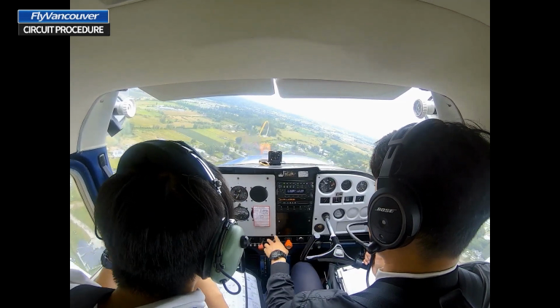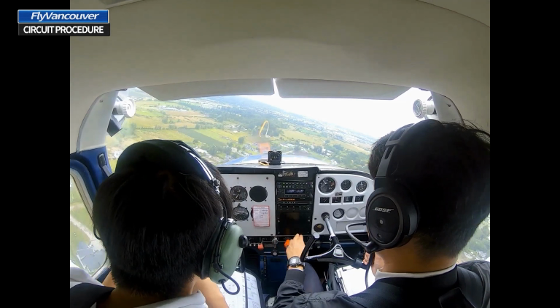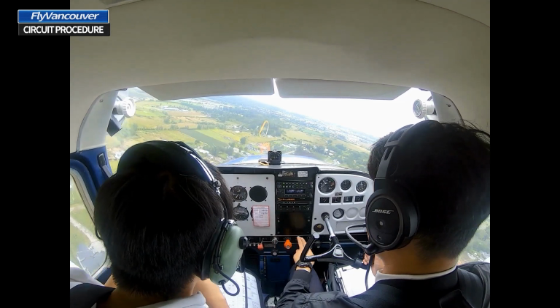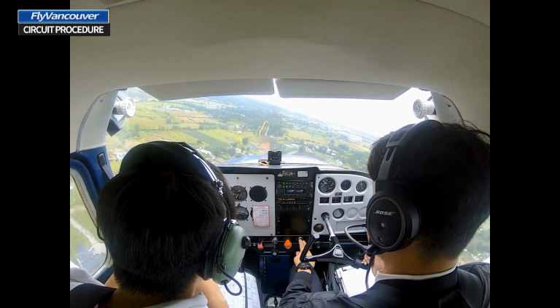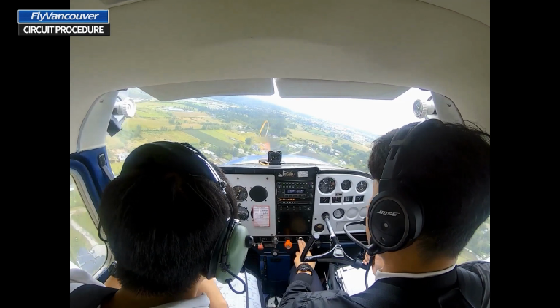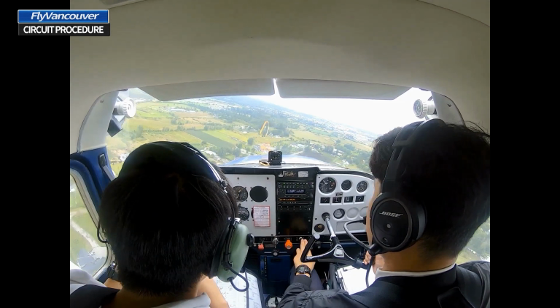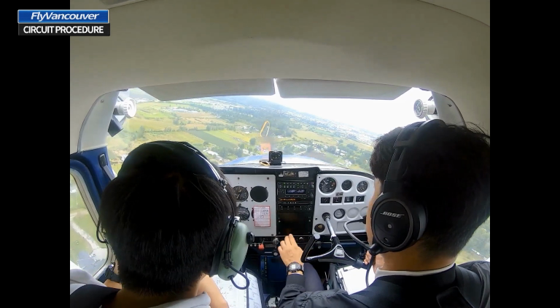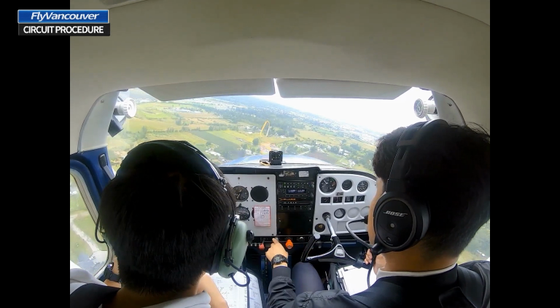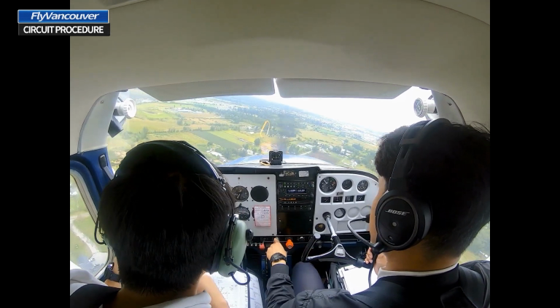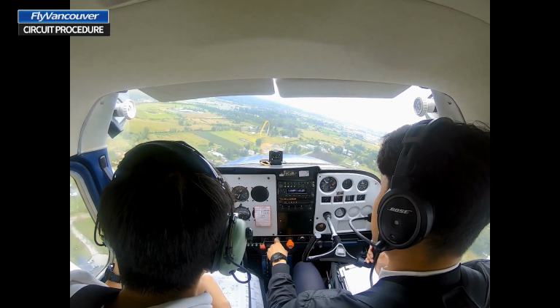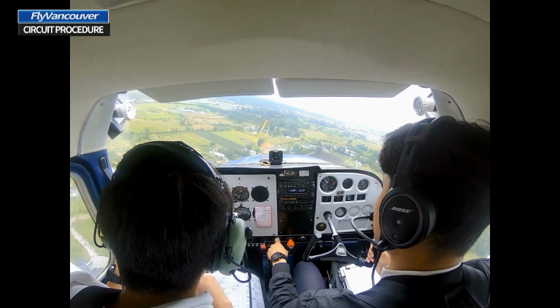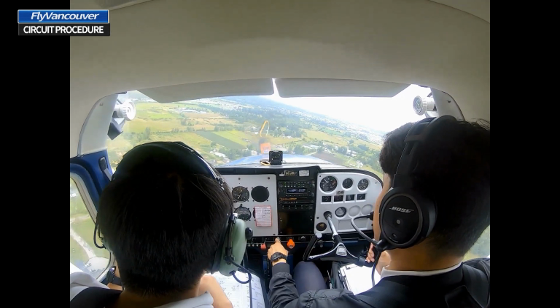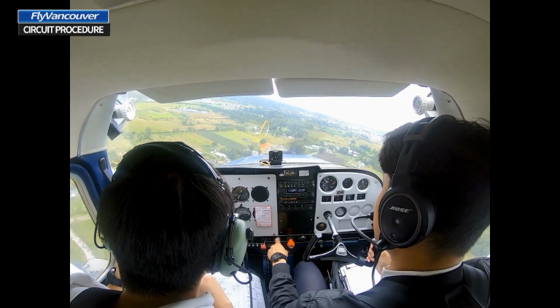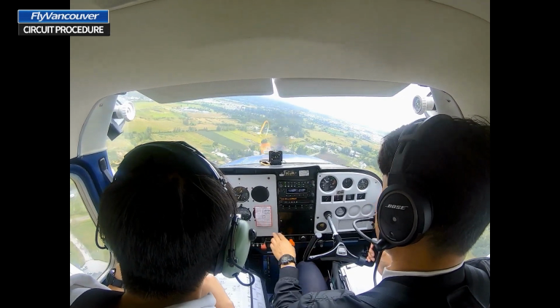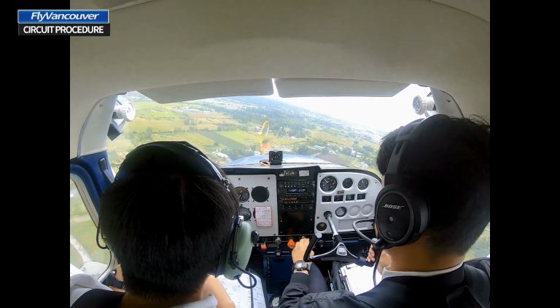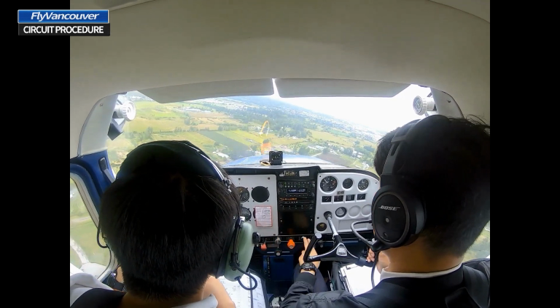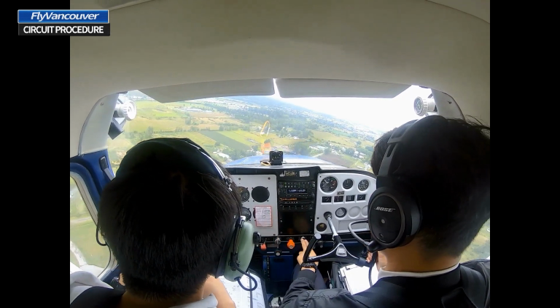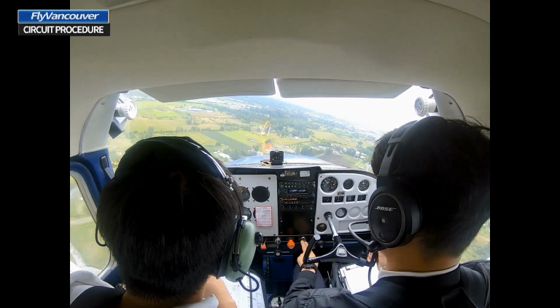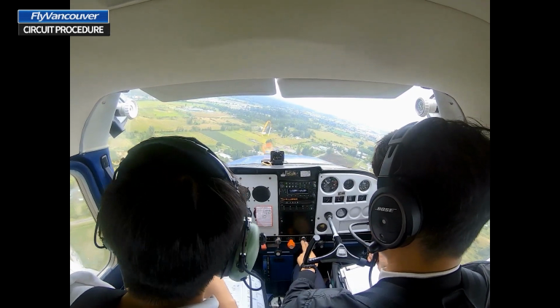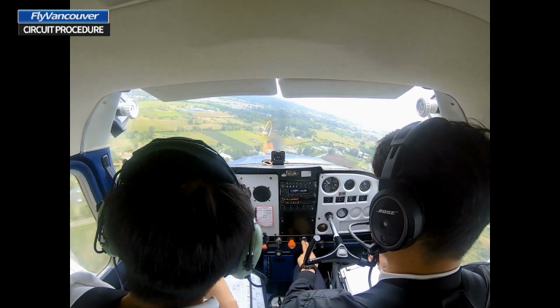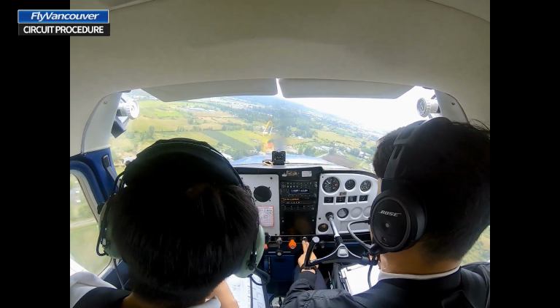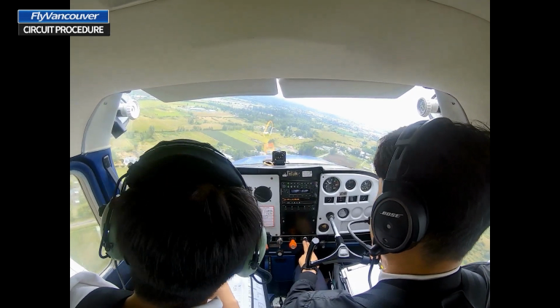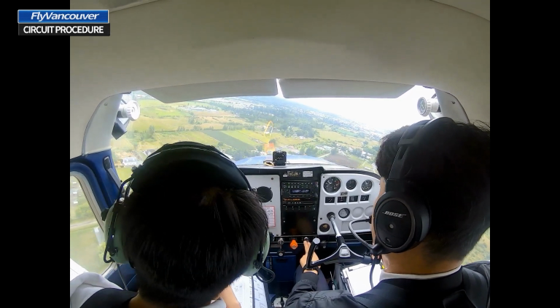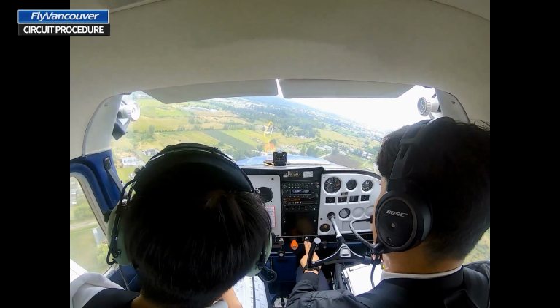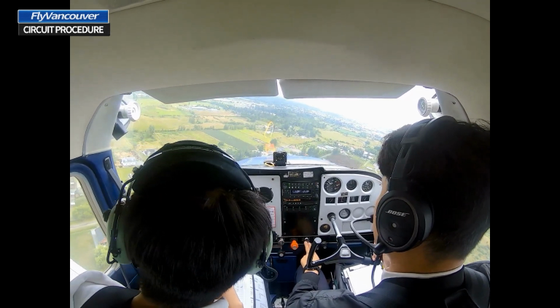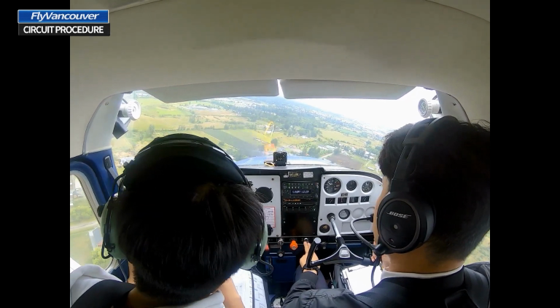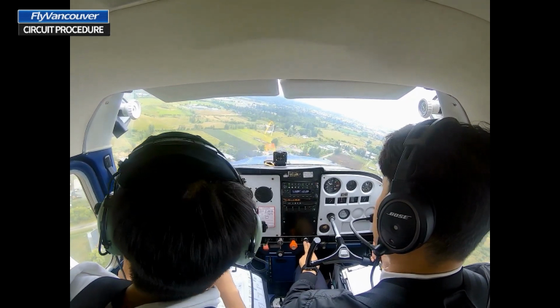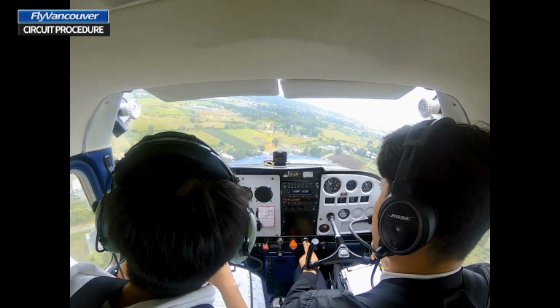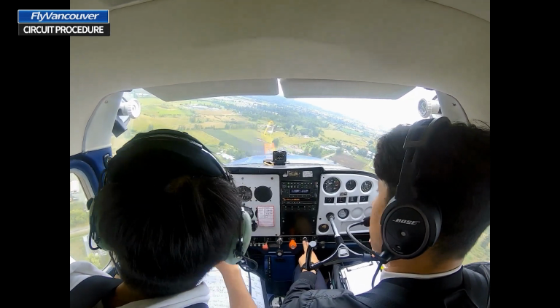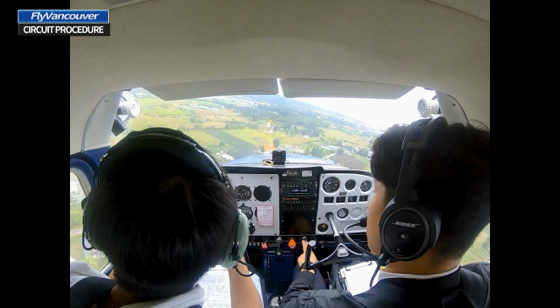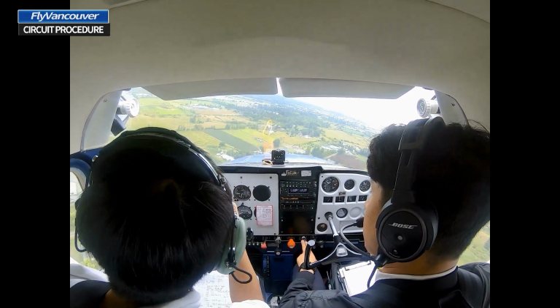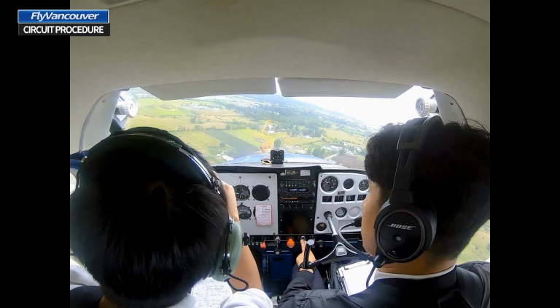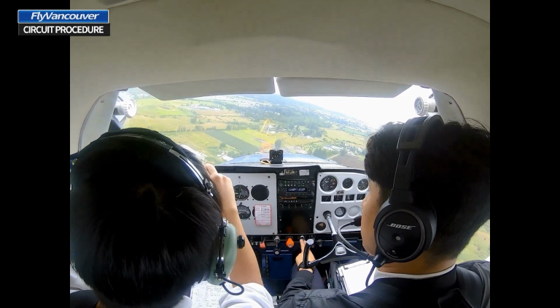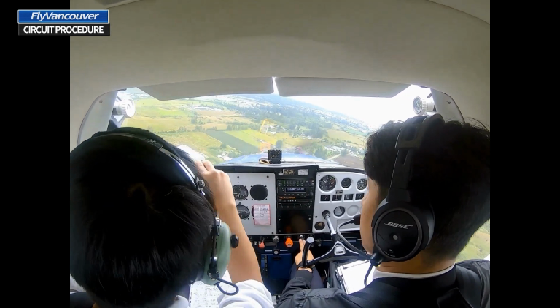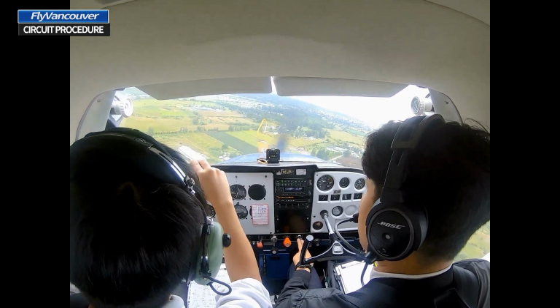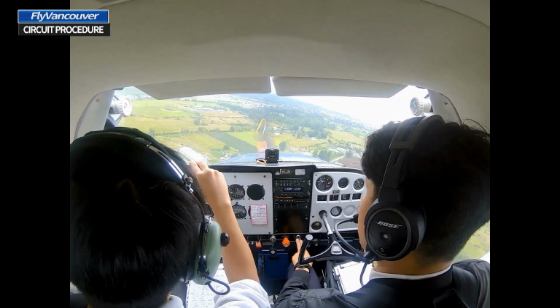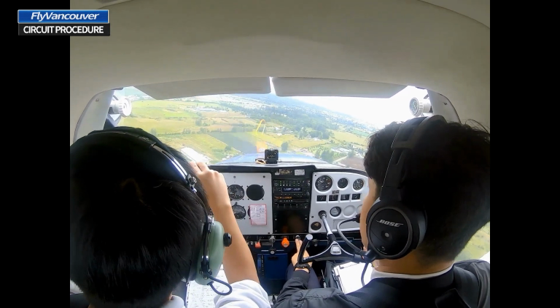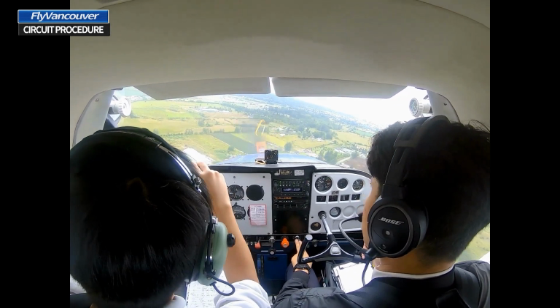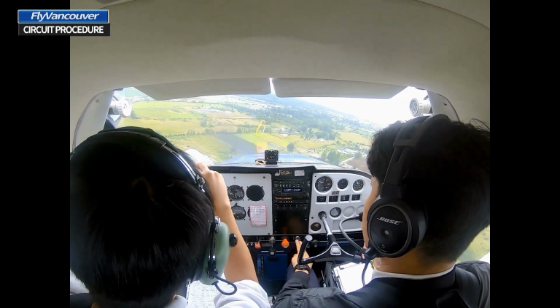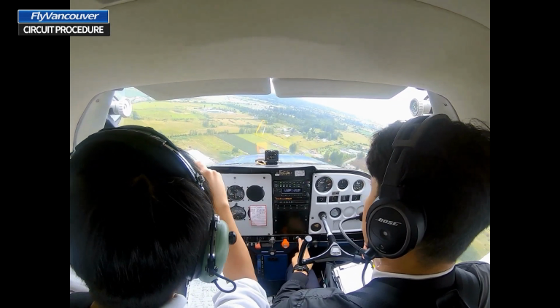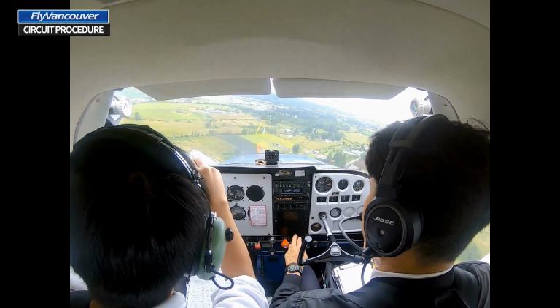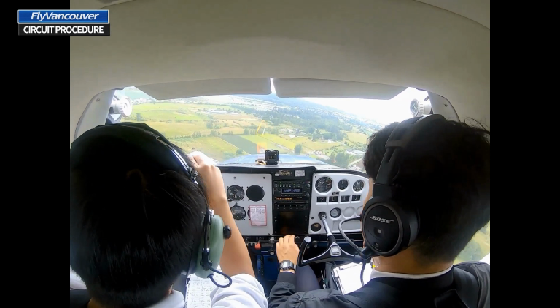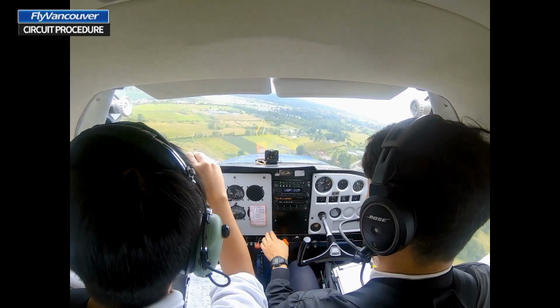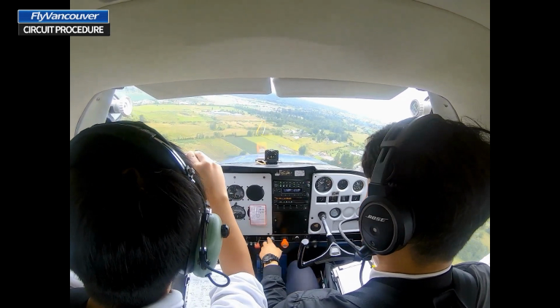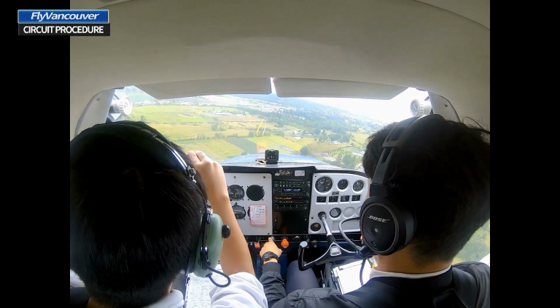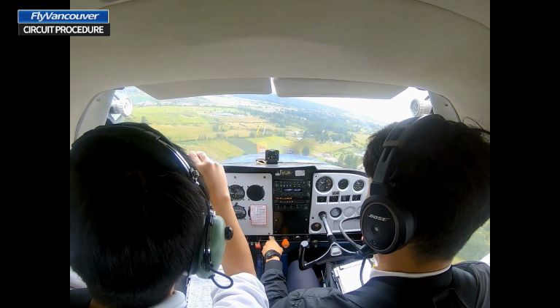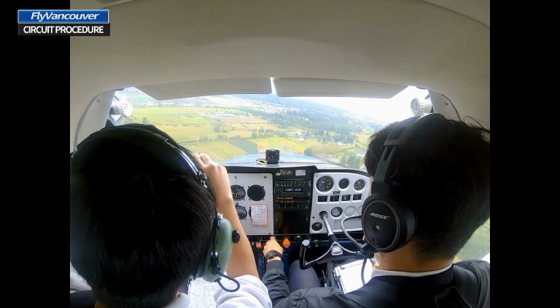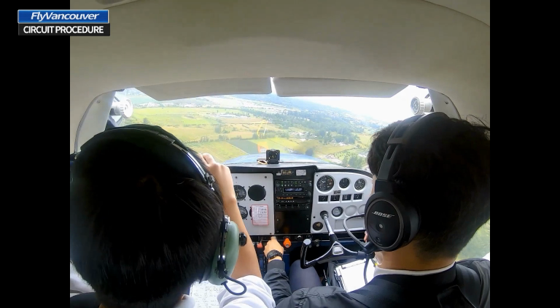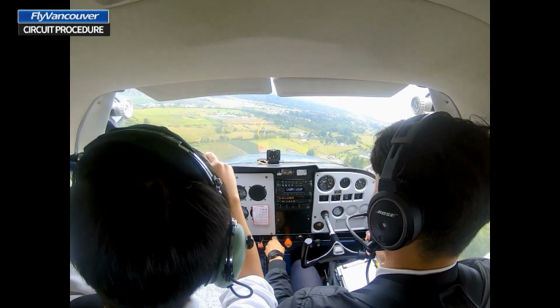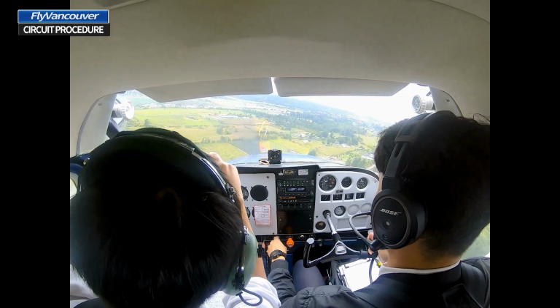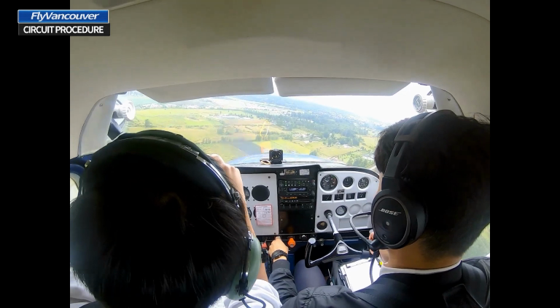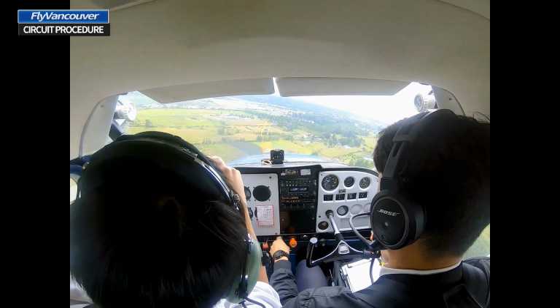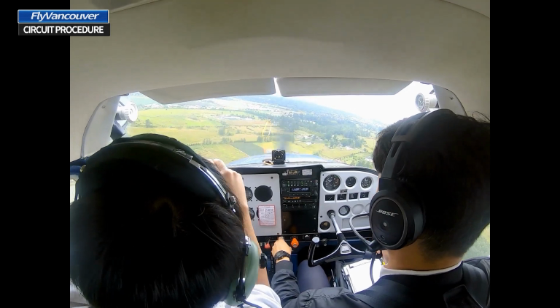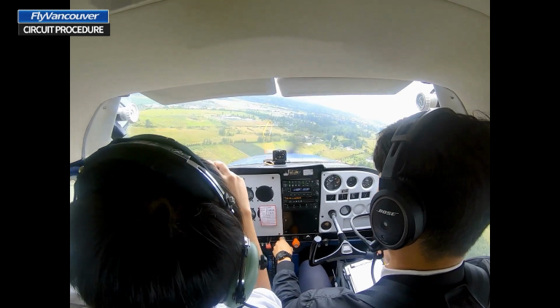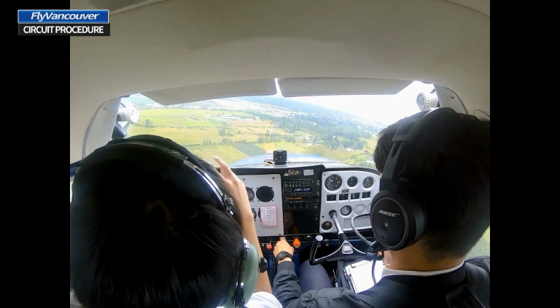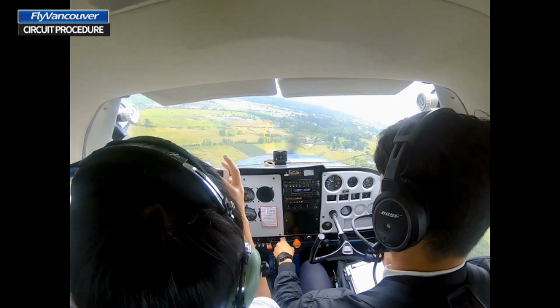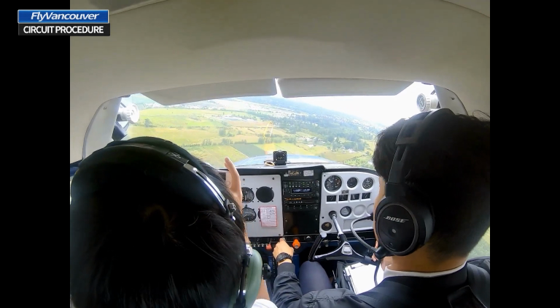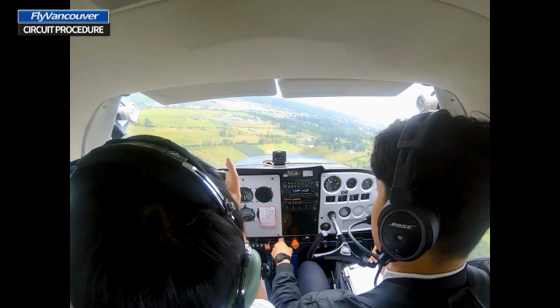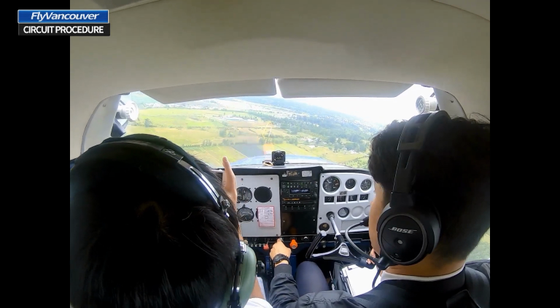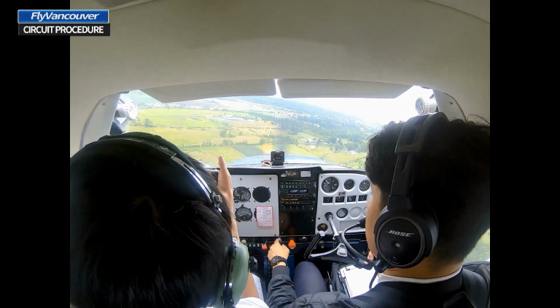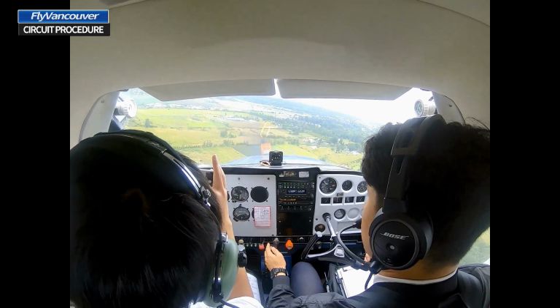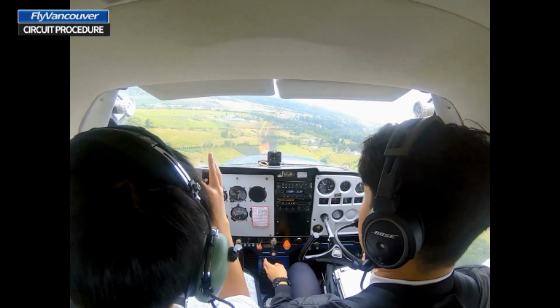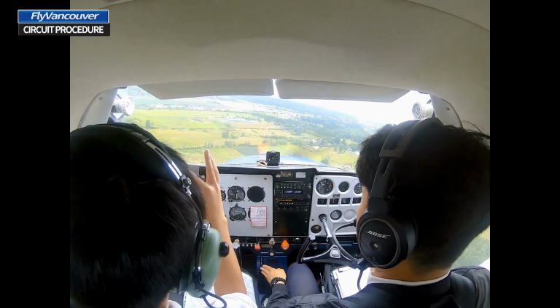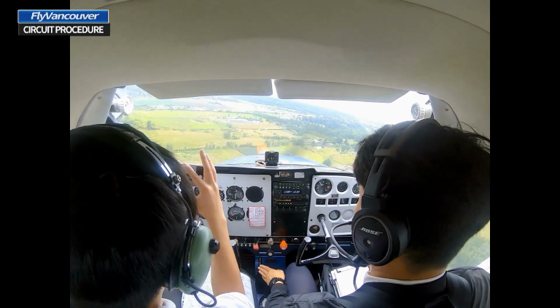Delta Weber, Alpha — tower number two, follow SESTA turning a mile final. They're on the backtrack stop and go — continue the downwind, I'll call your base. Delta Weber, Alpha.